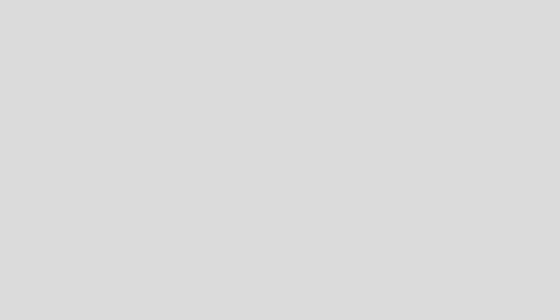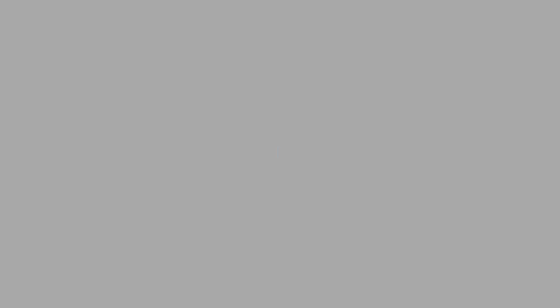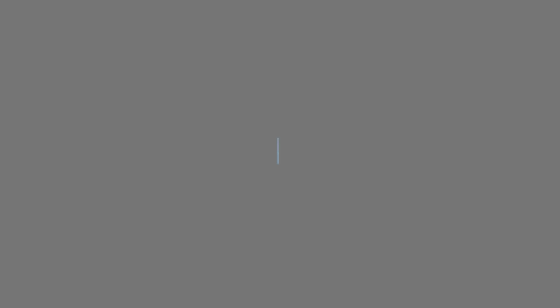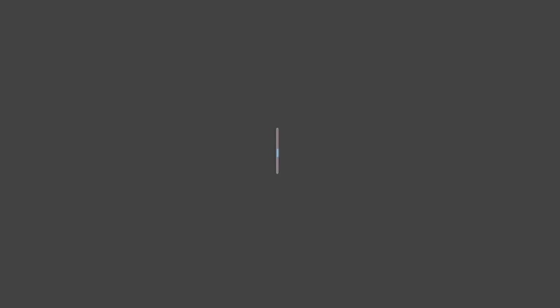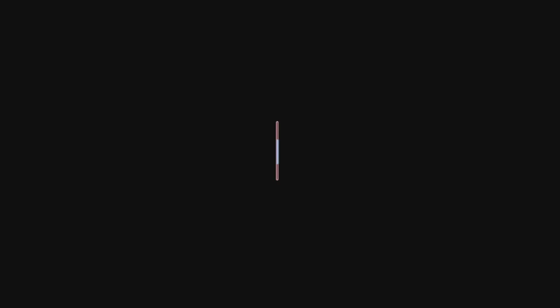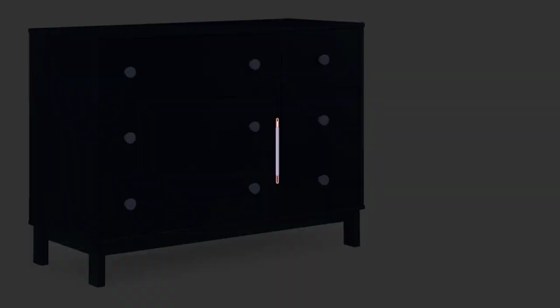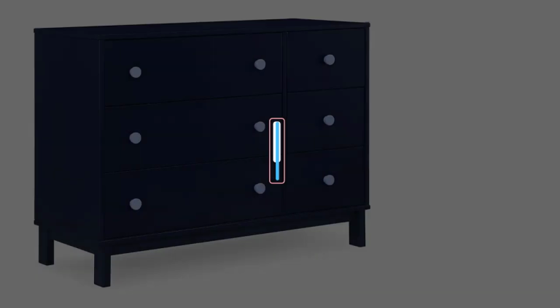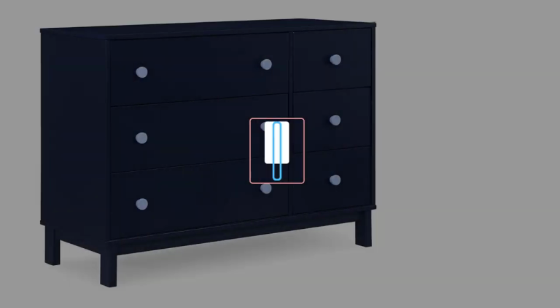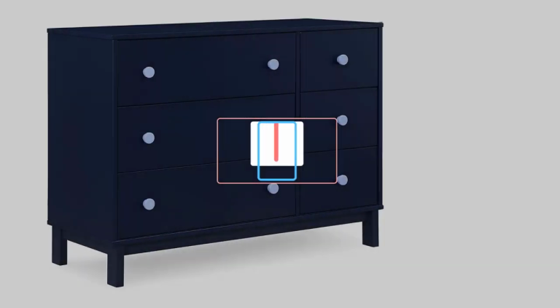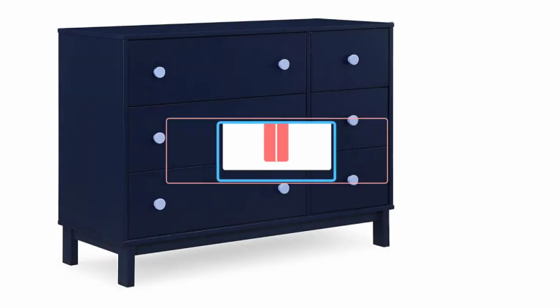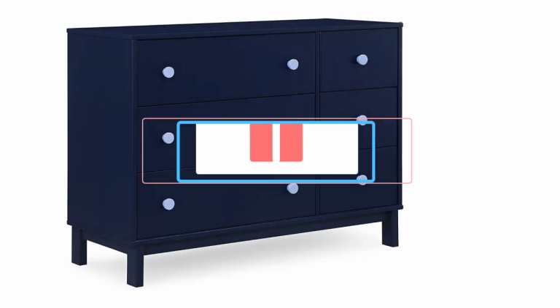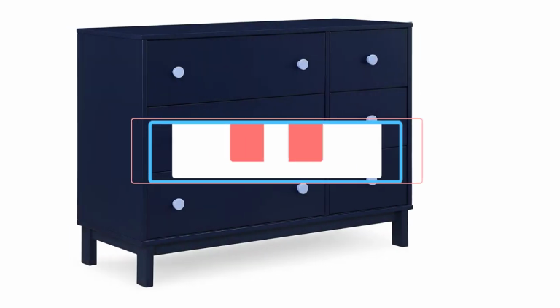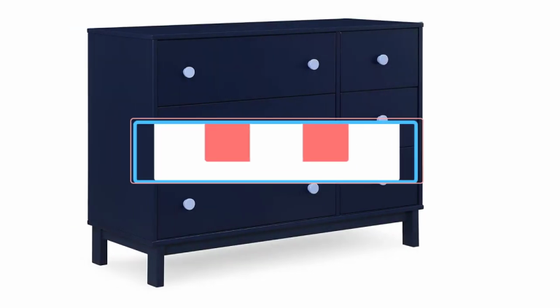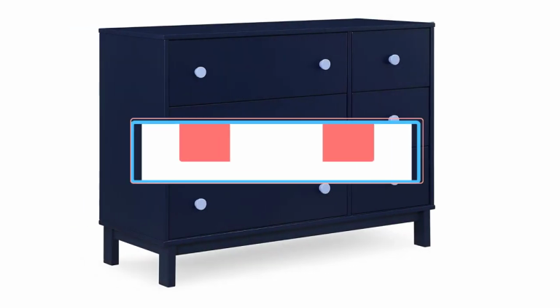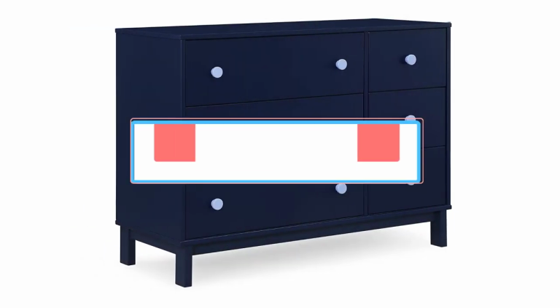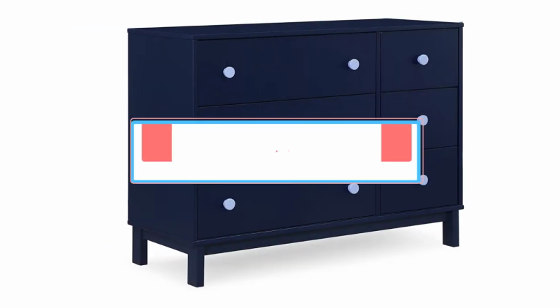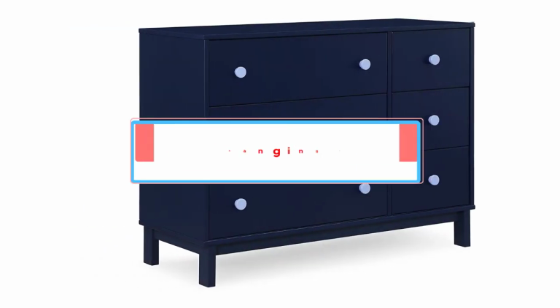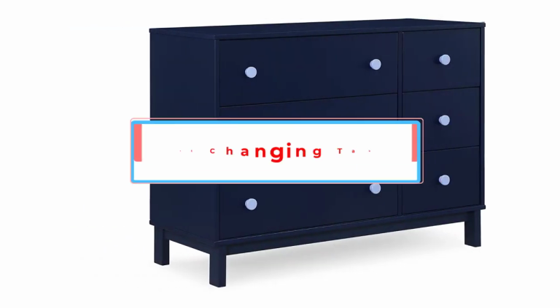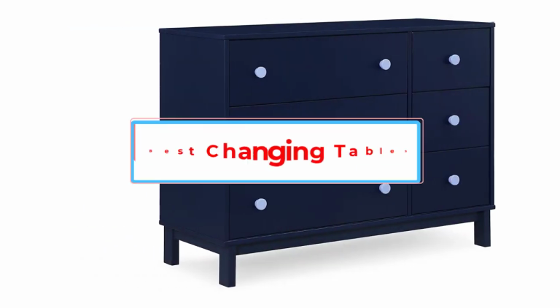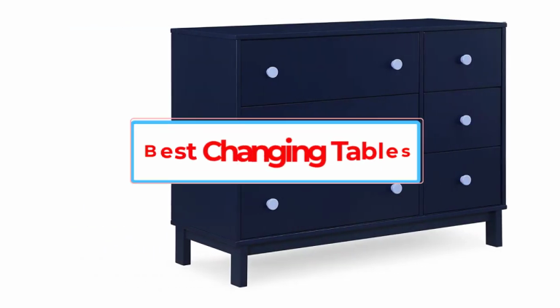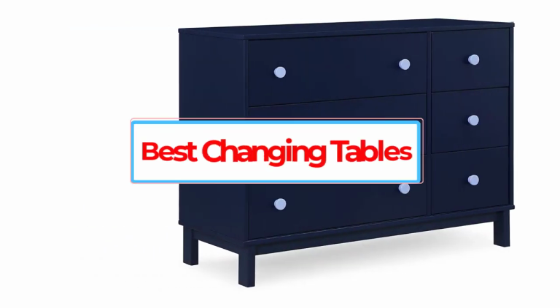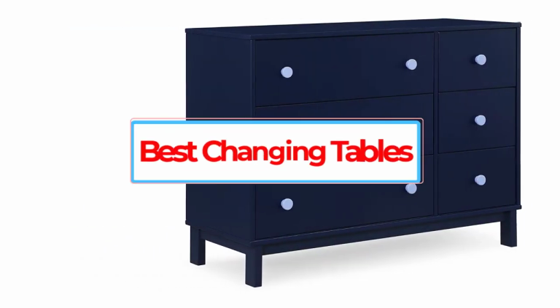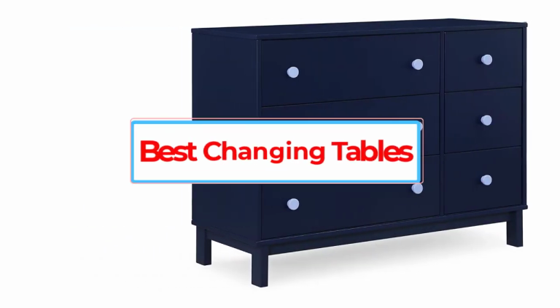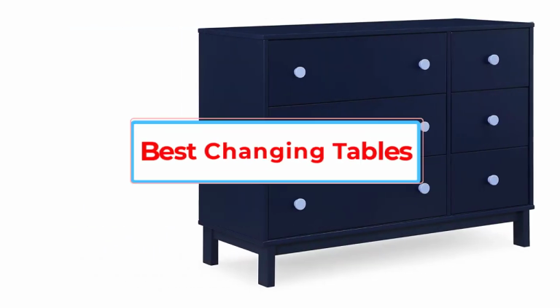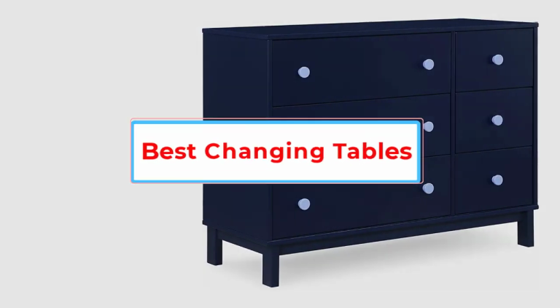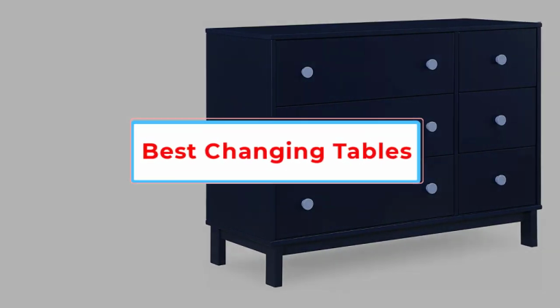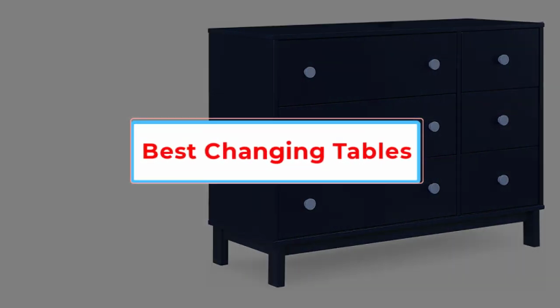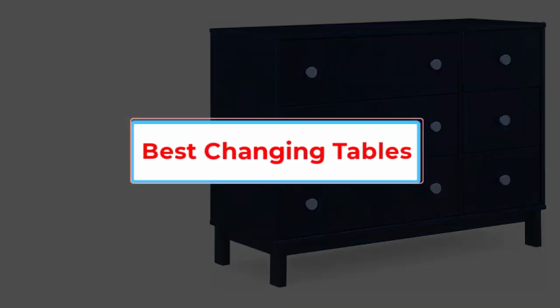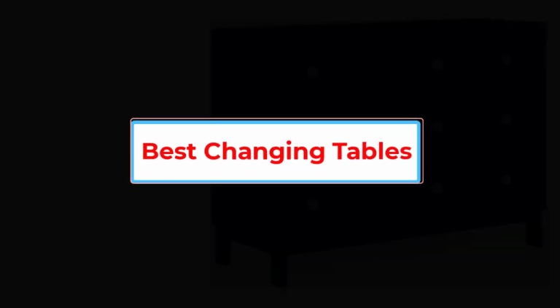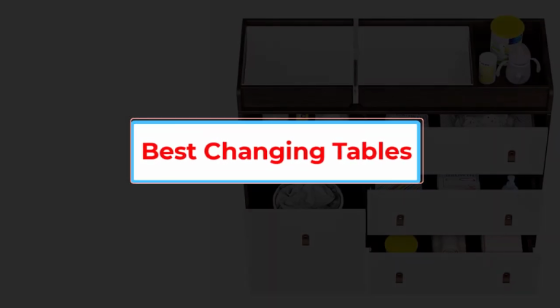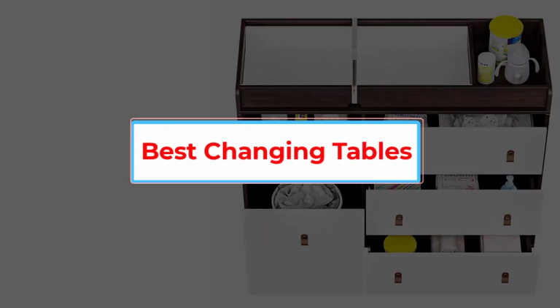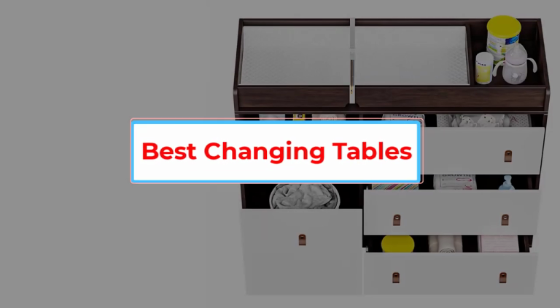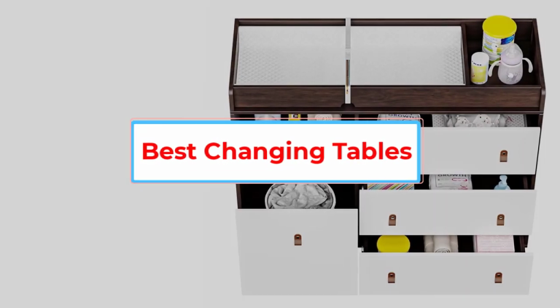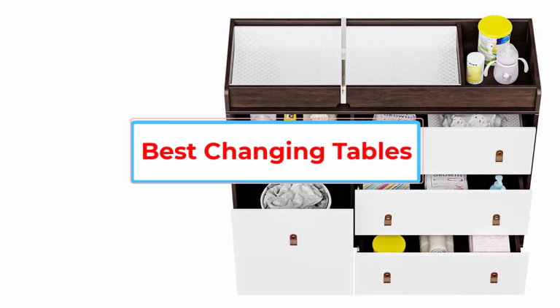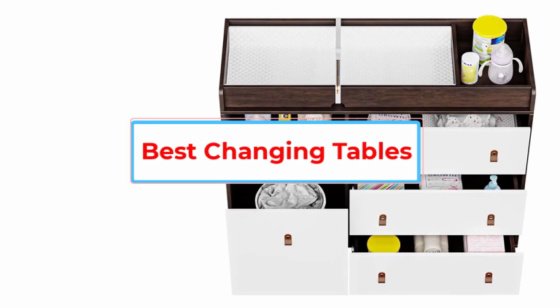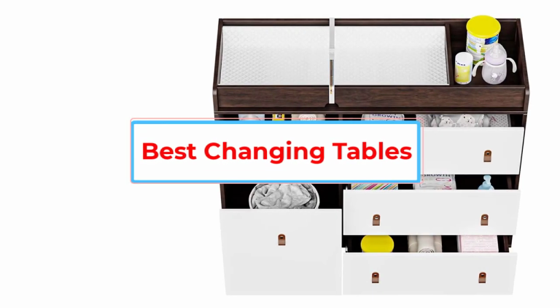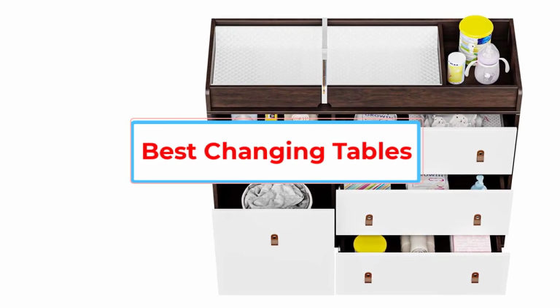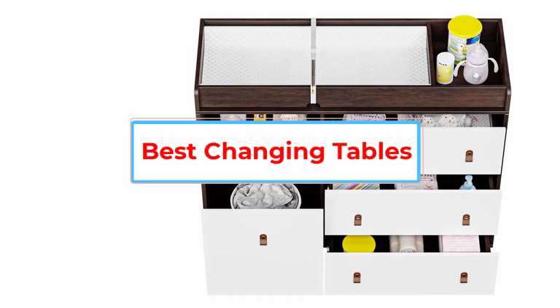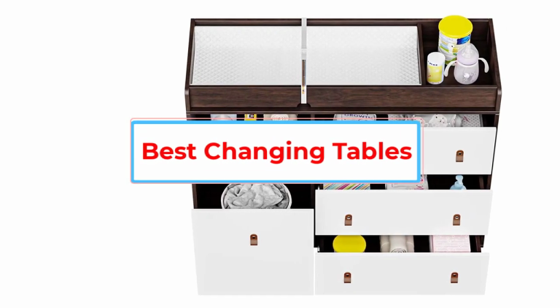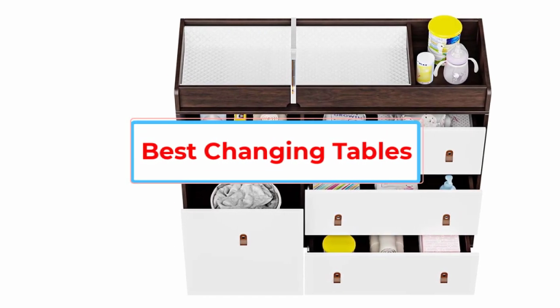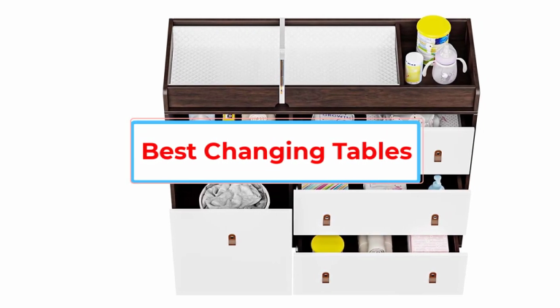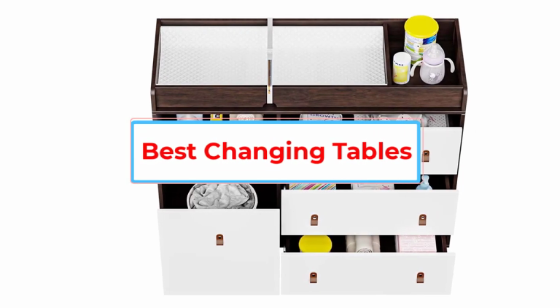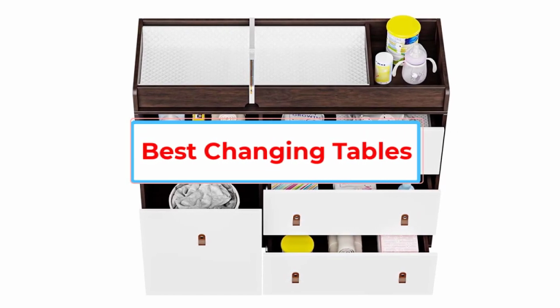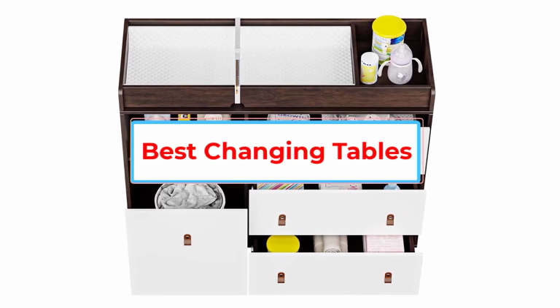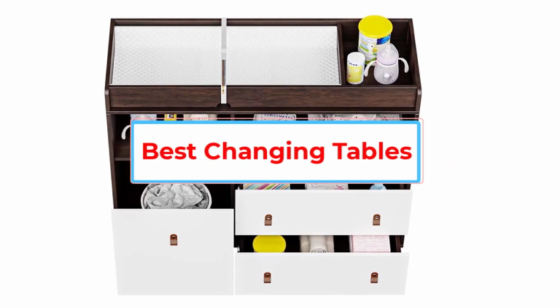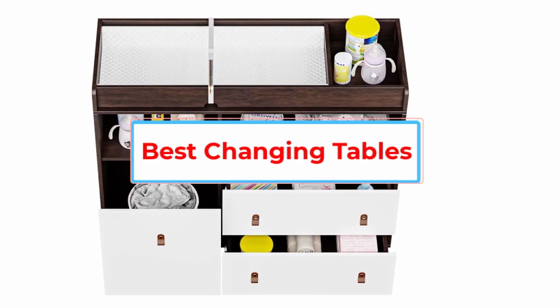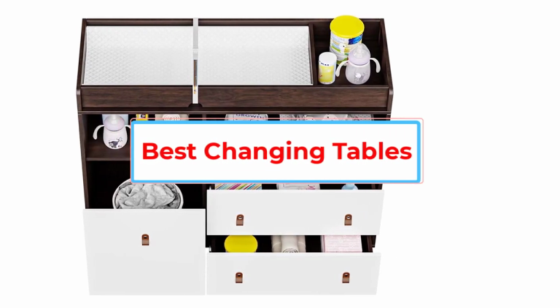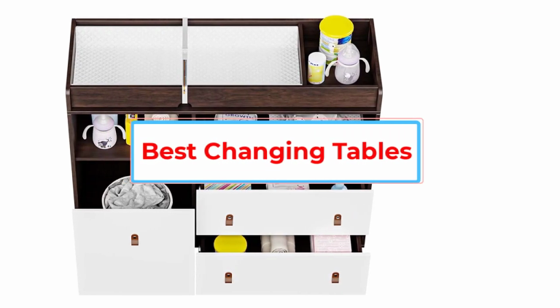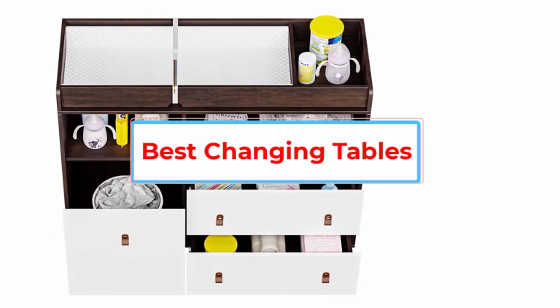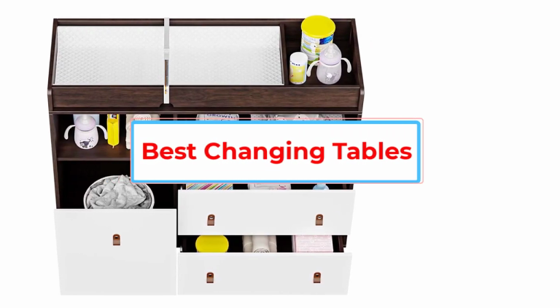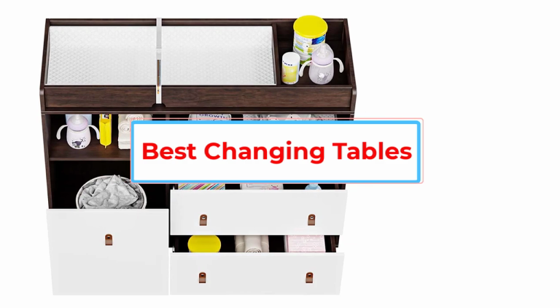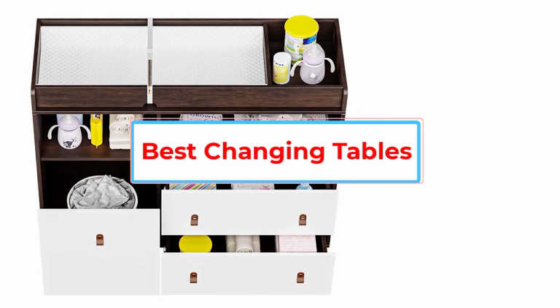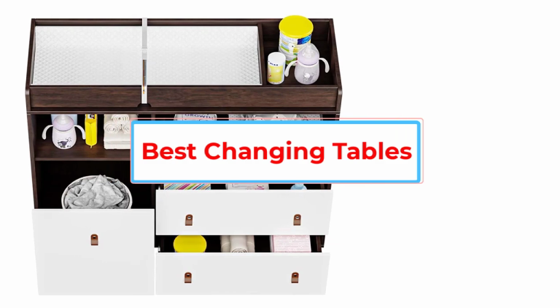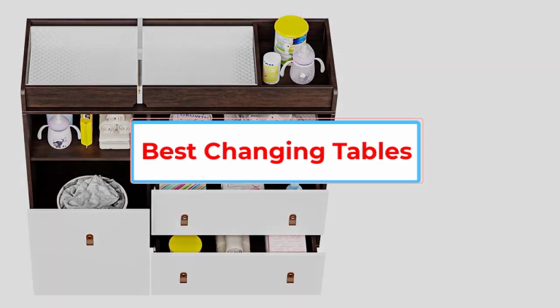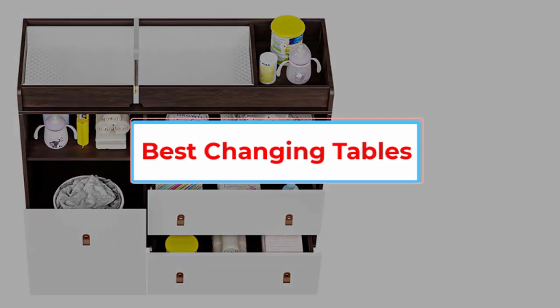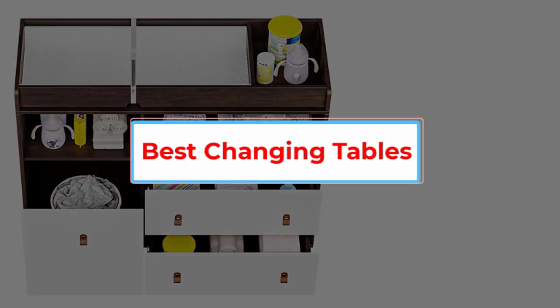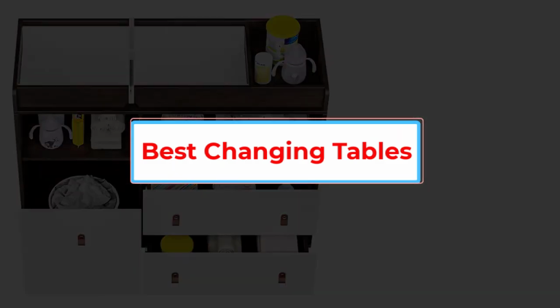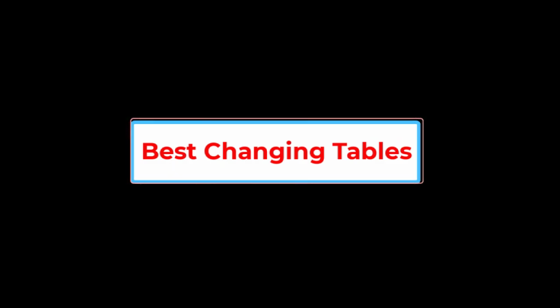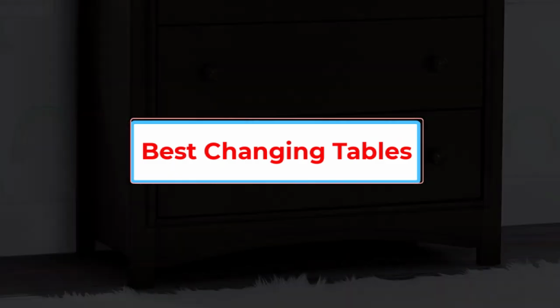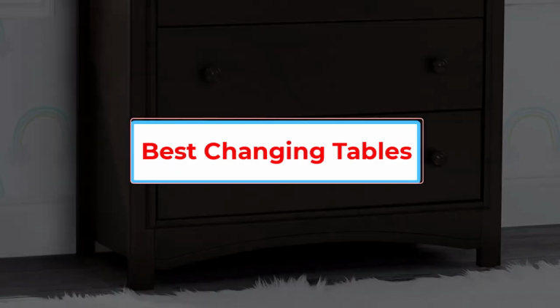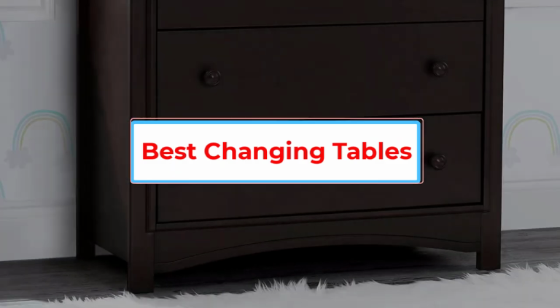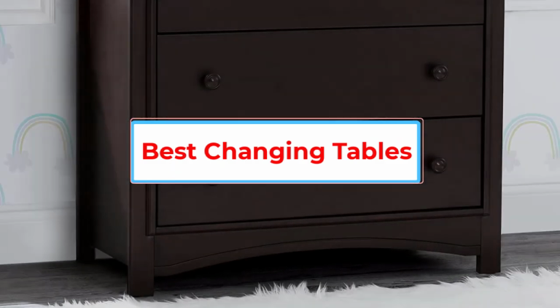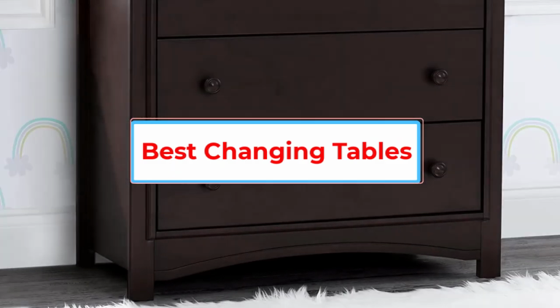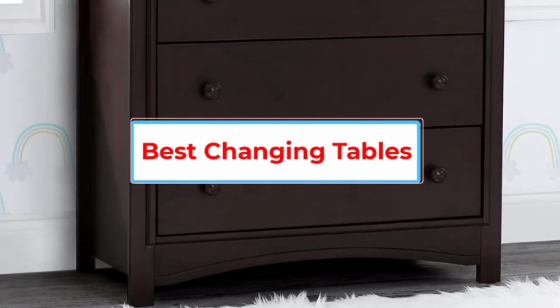Are you looking for the best changing tables? In this video we will look at some of the 5 best changing tables on the market.